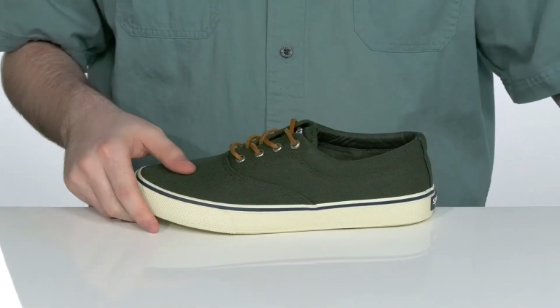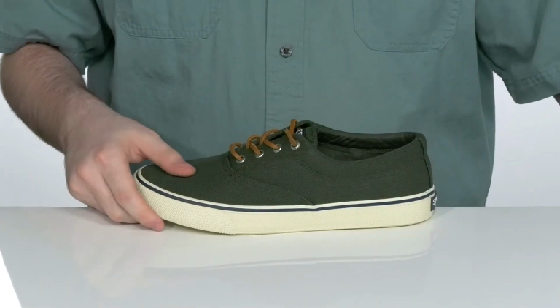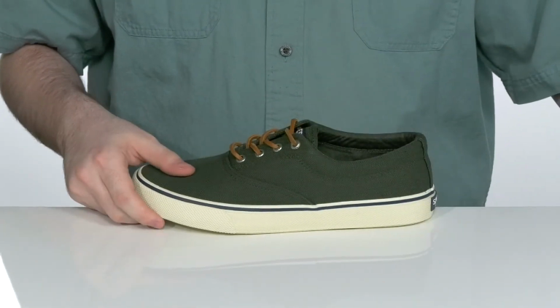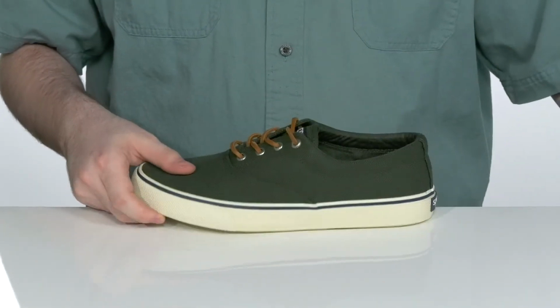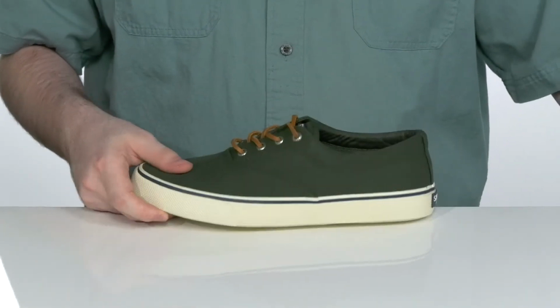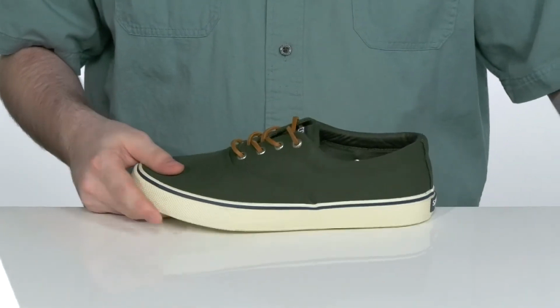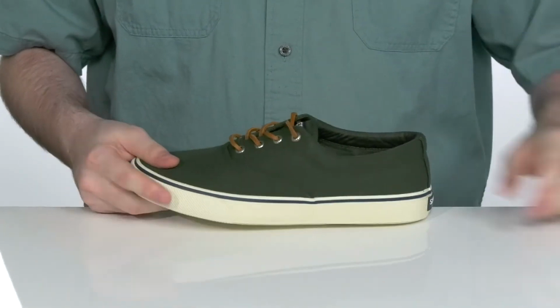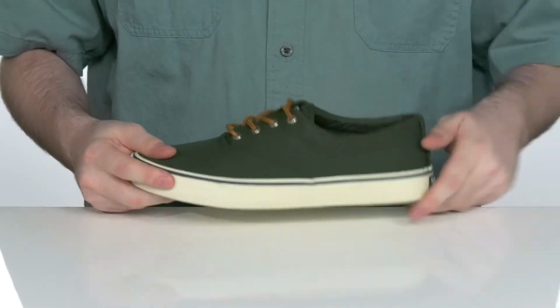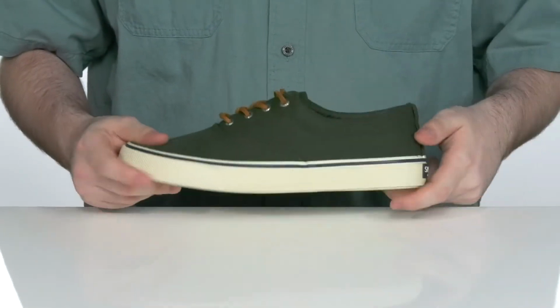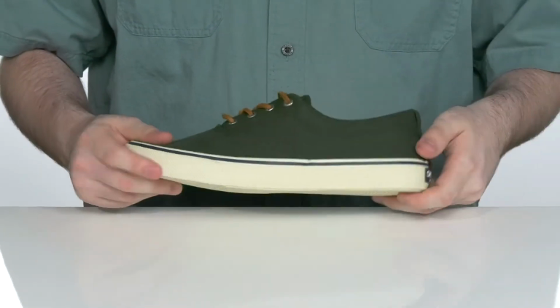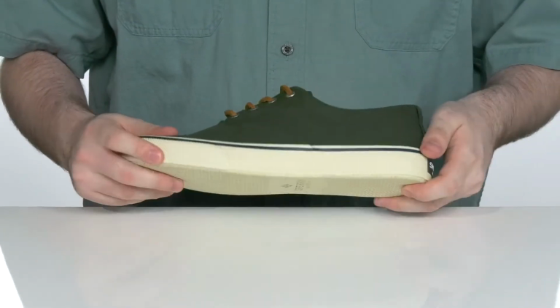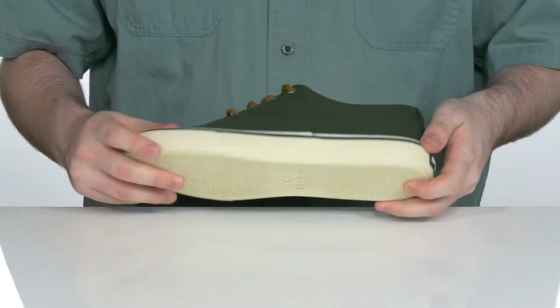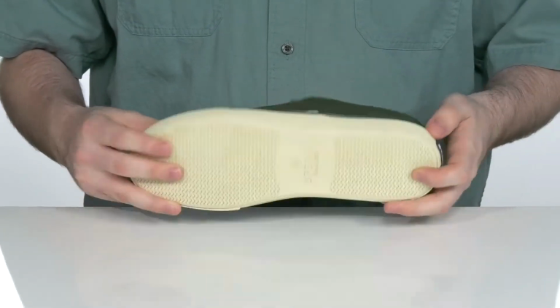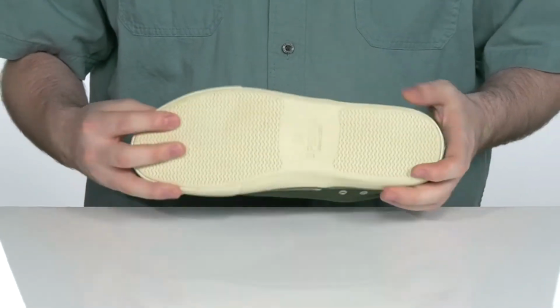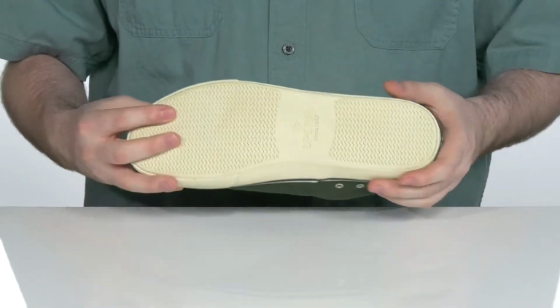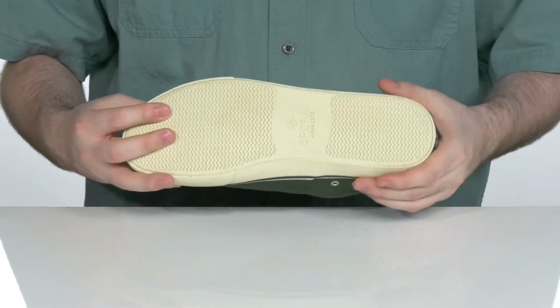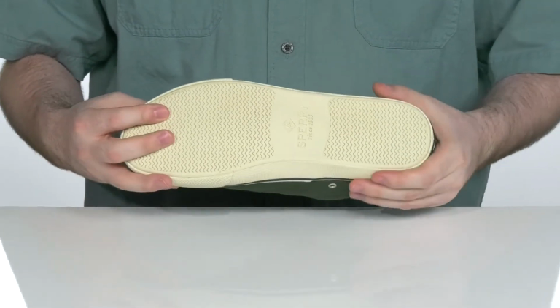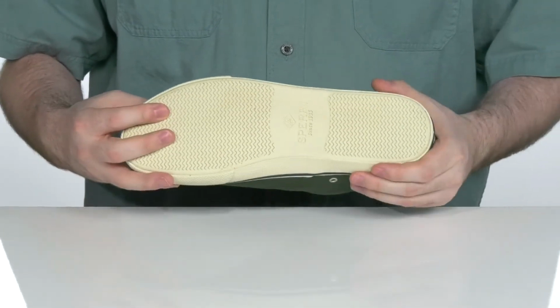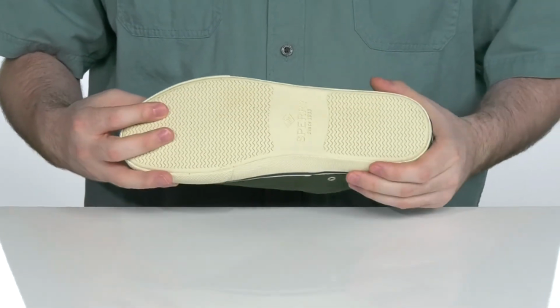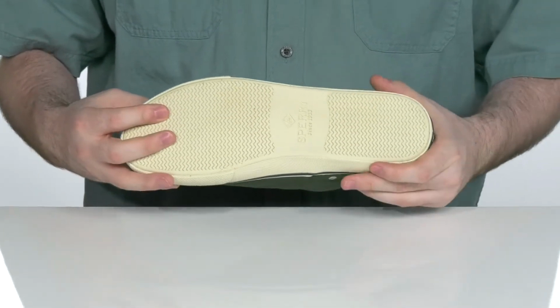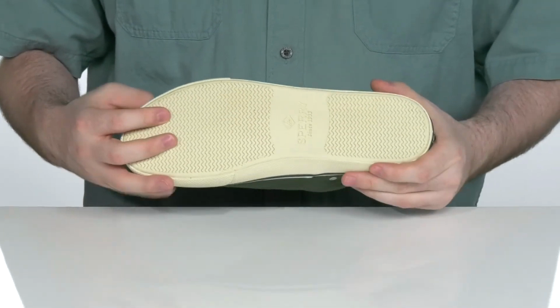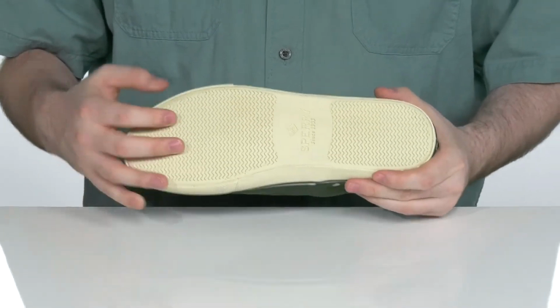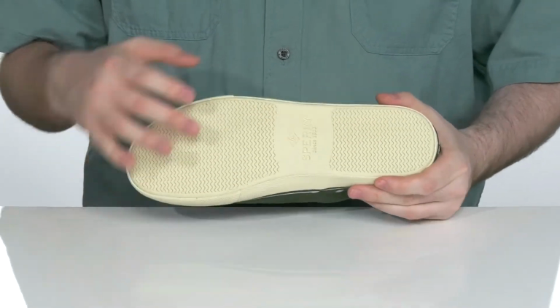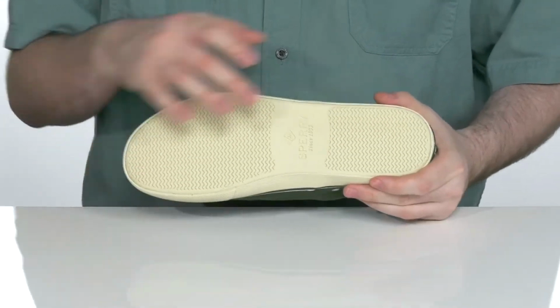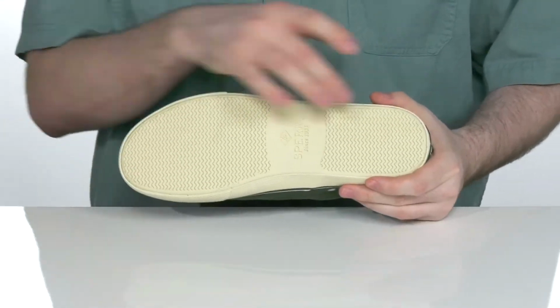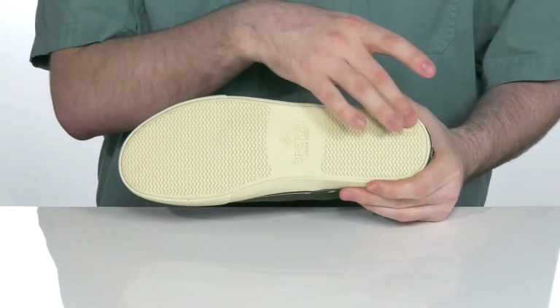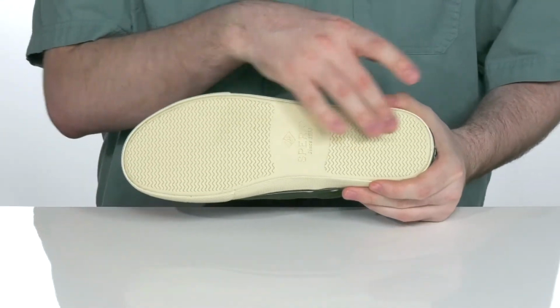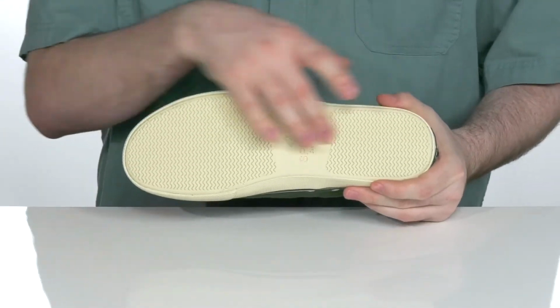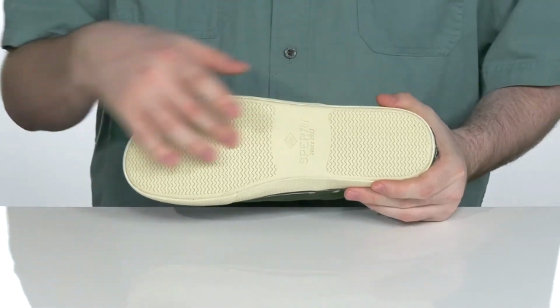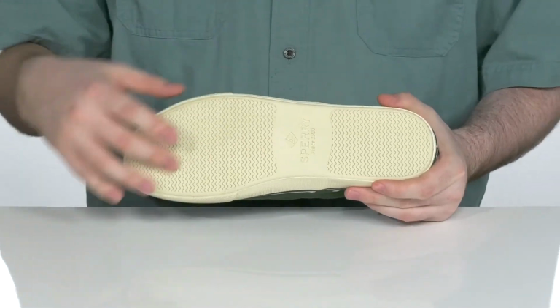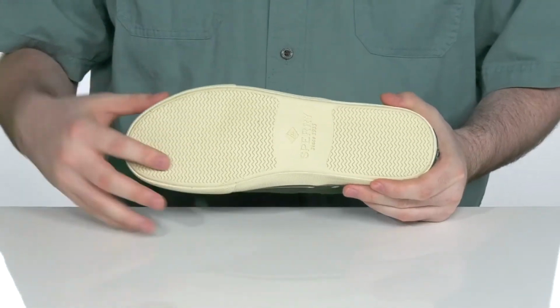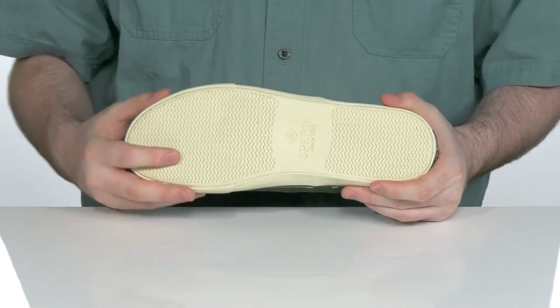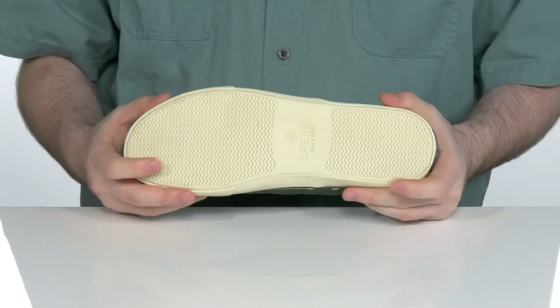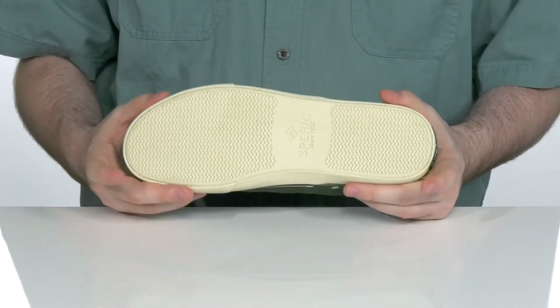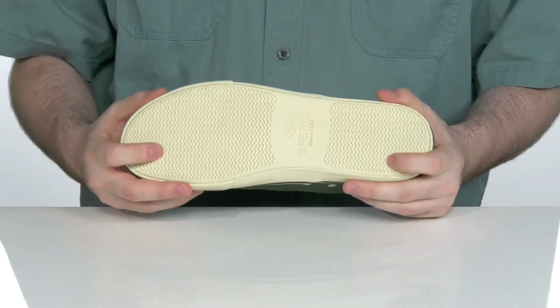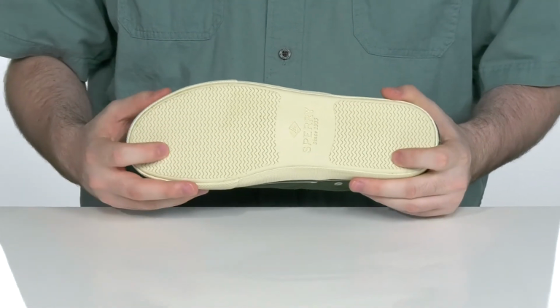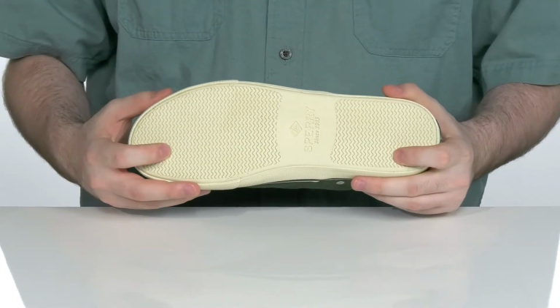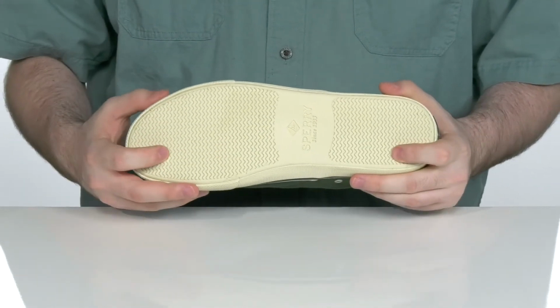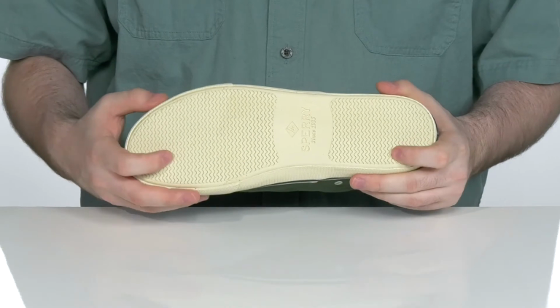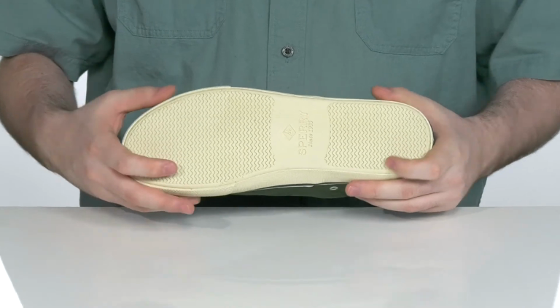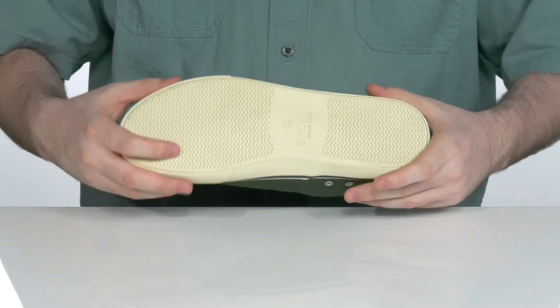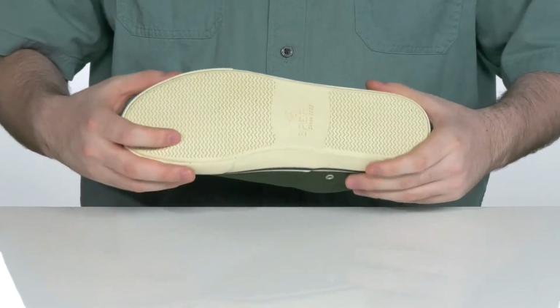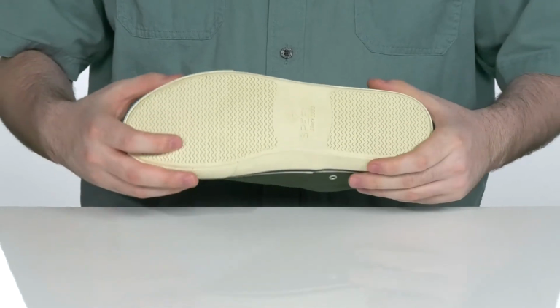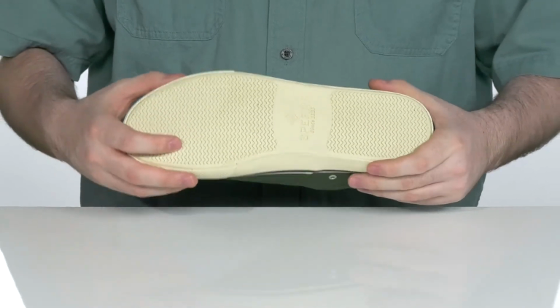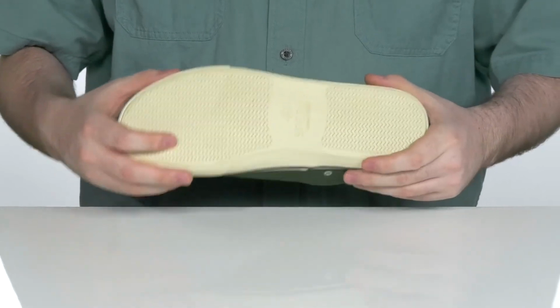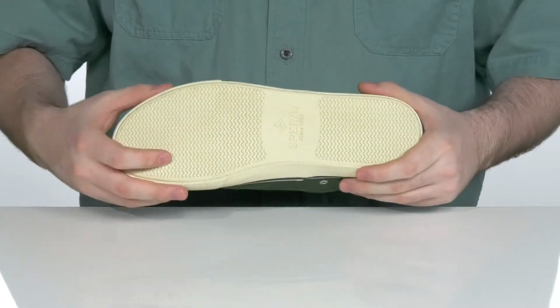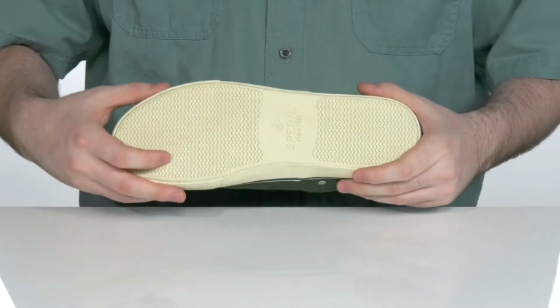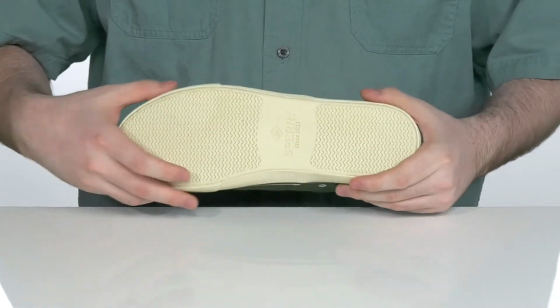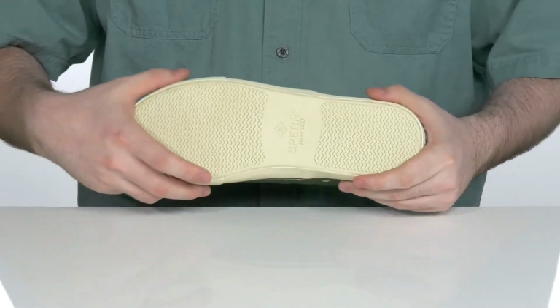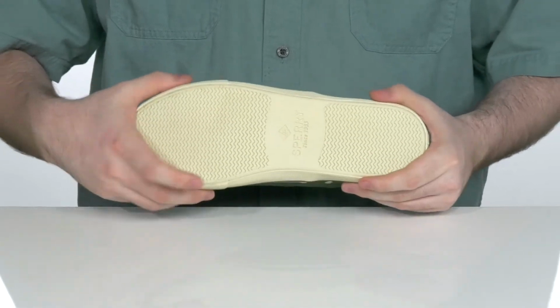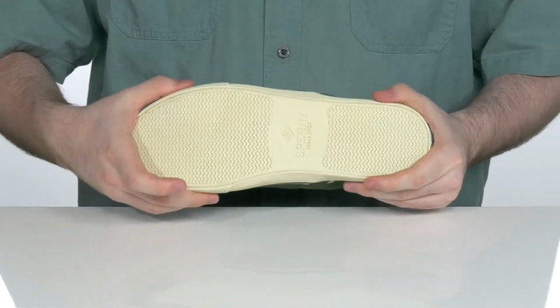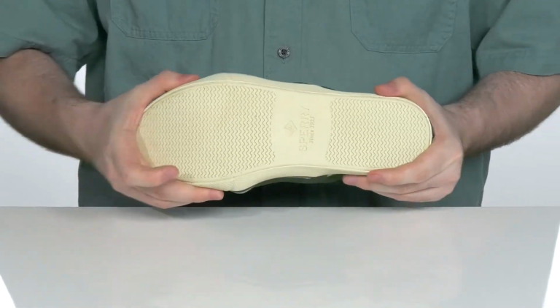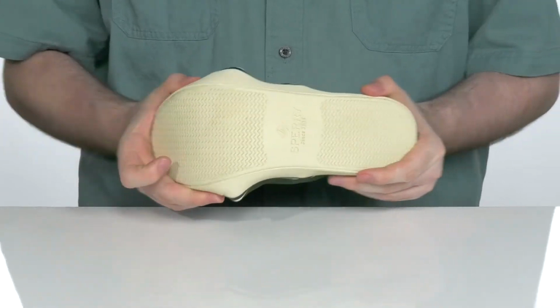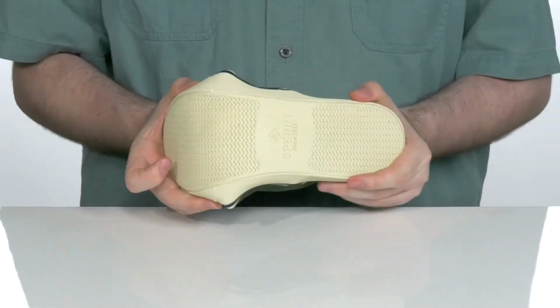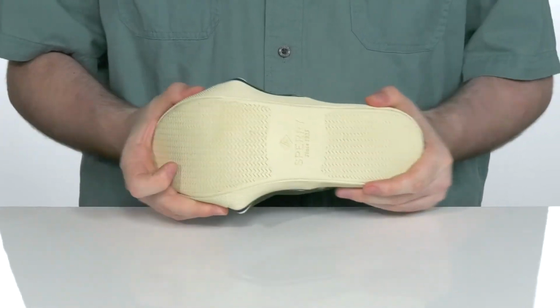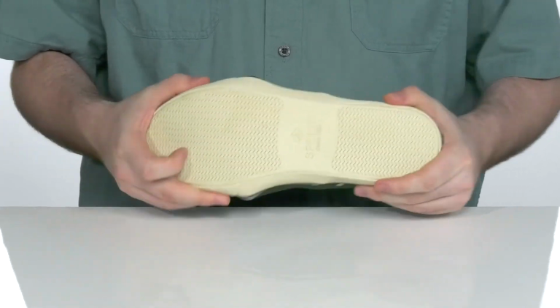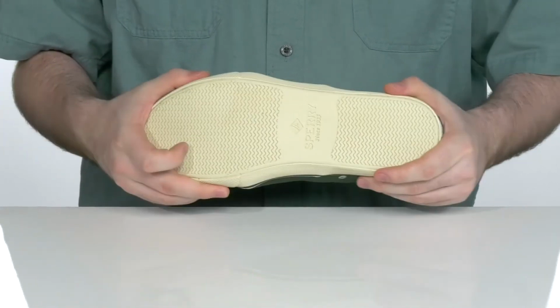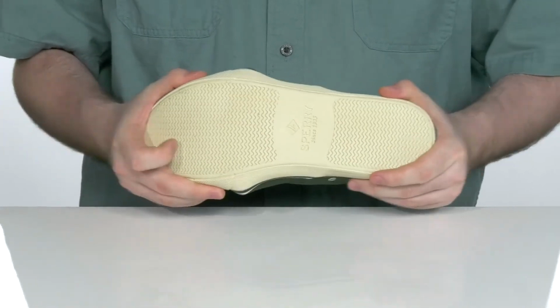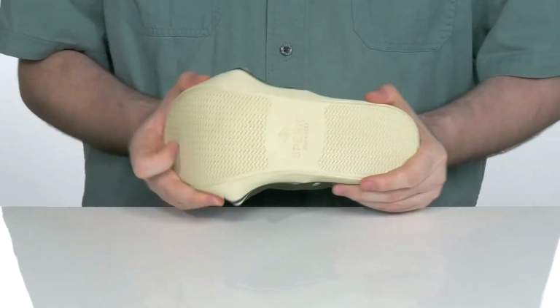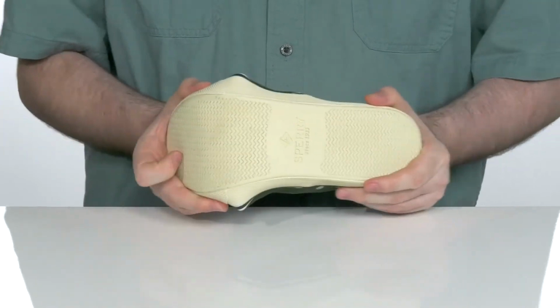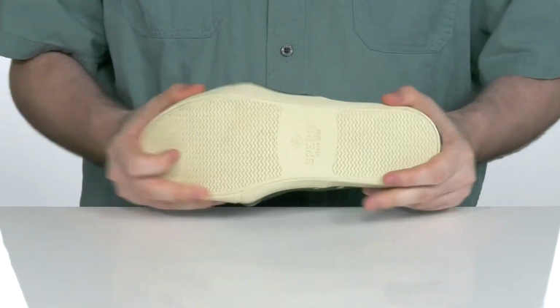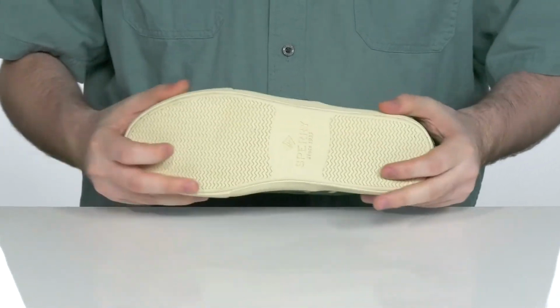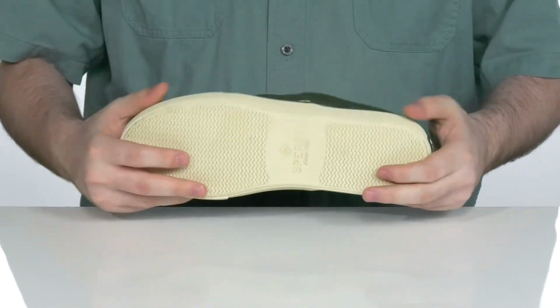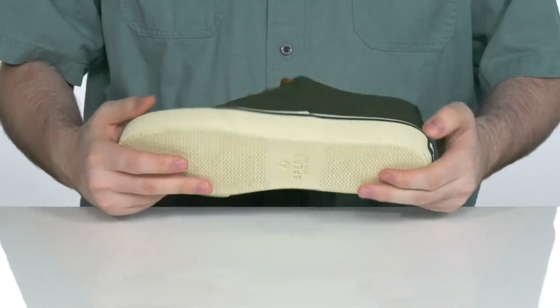Underneath it has that vulcanized rubber outsole with wave siping traction to give you a fantastic grip and plenty of flex.